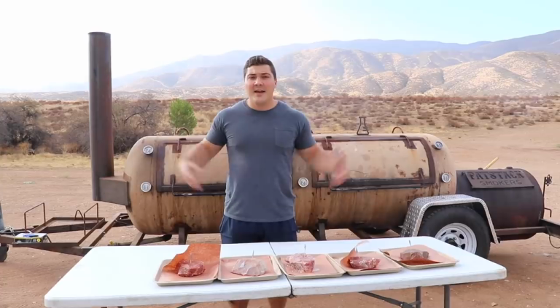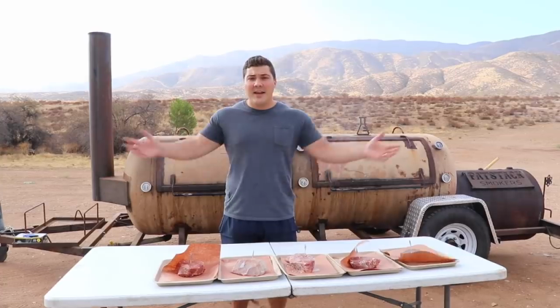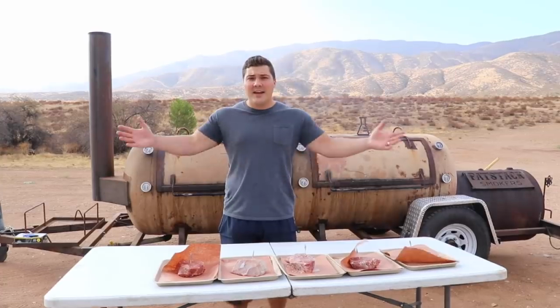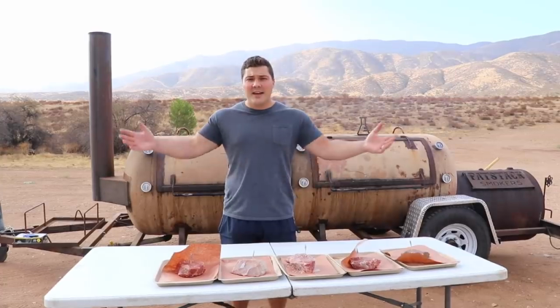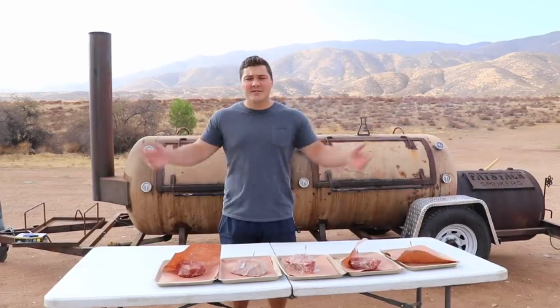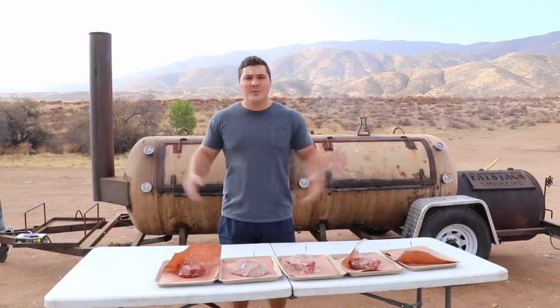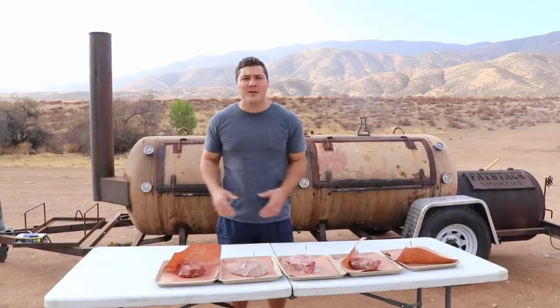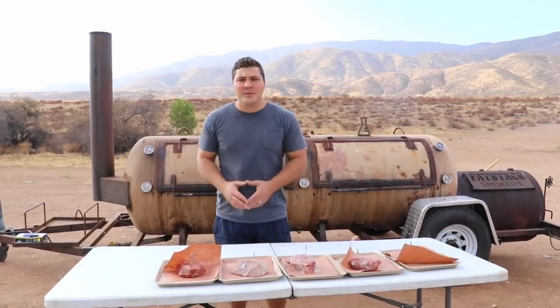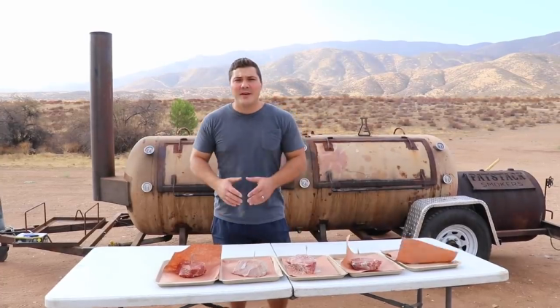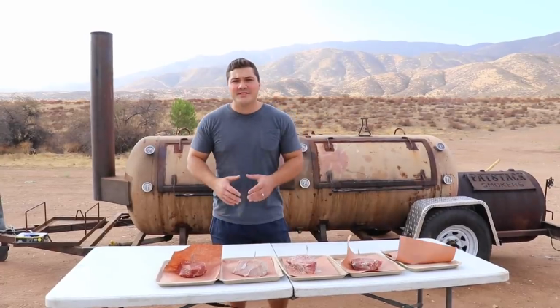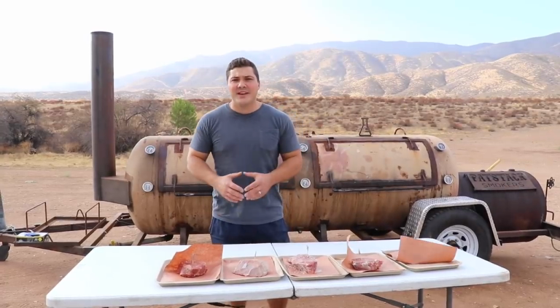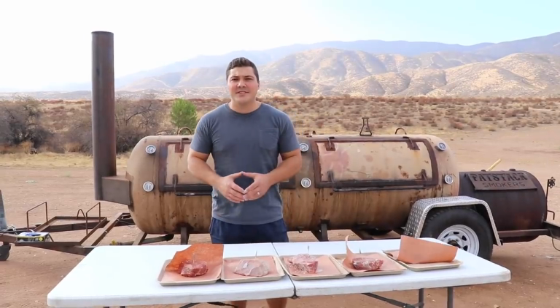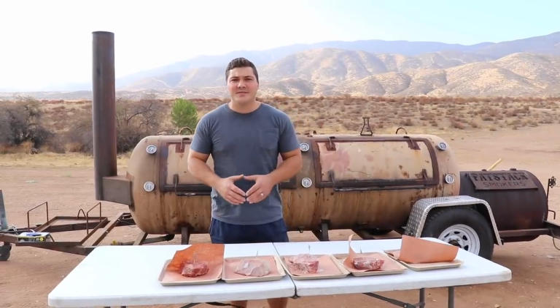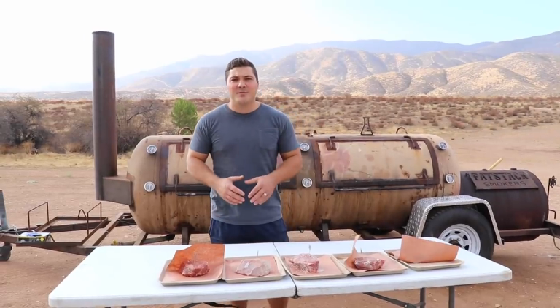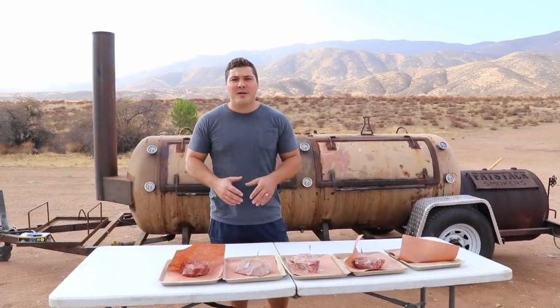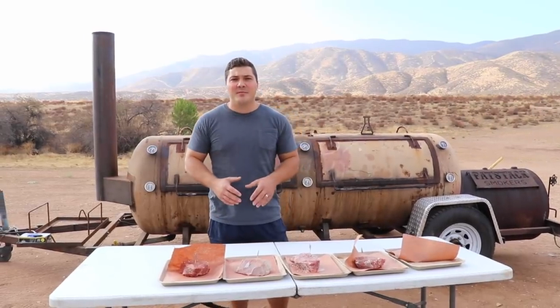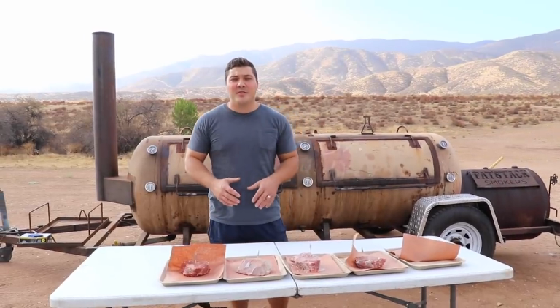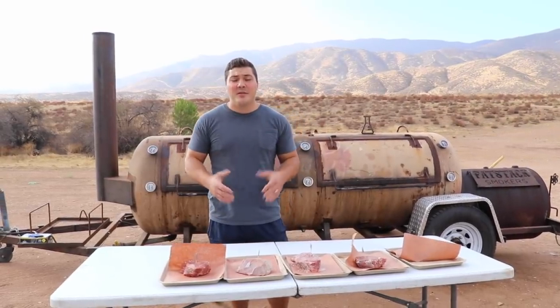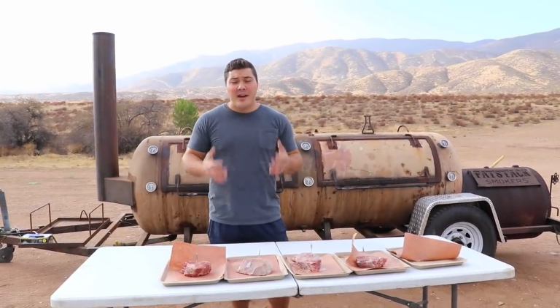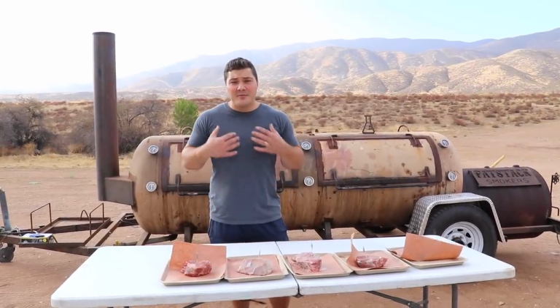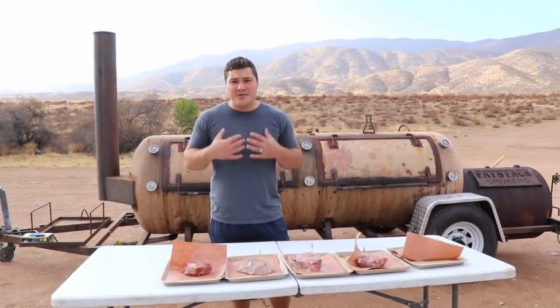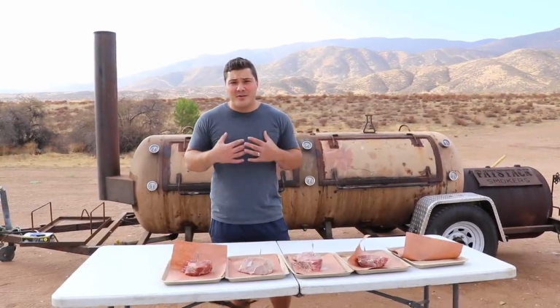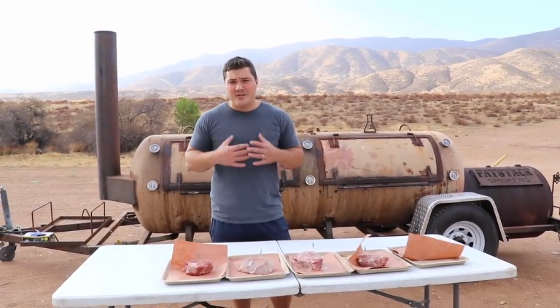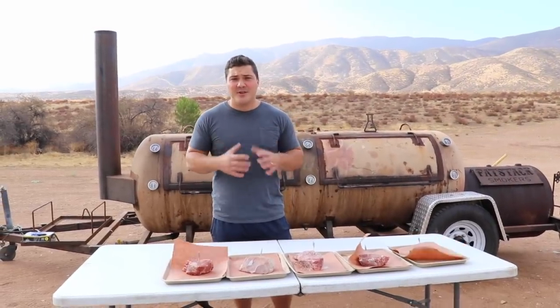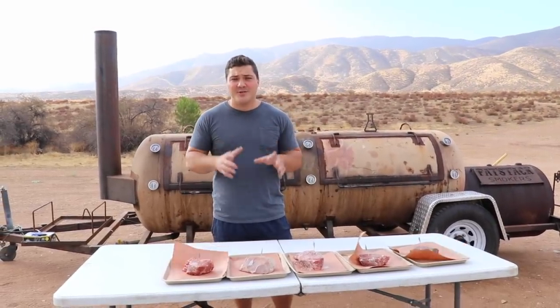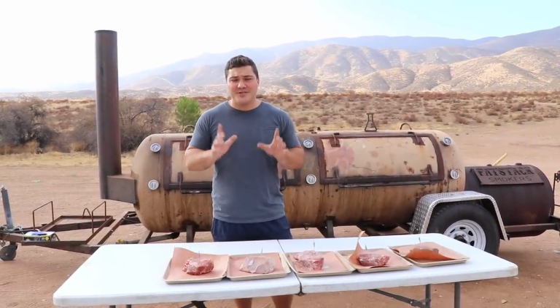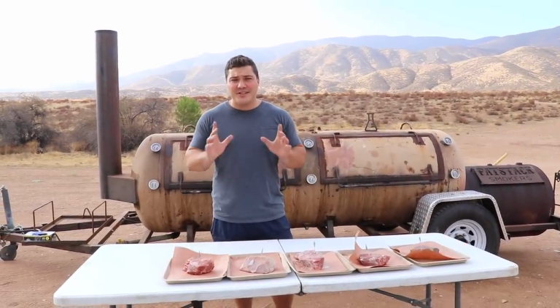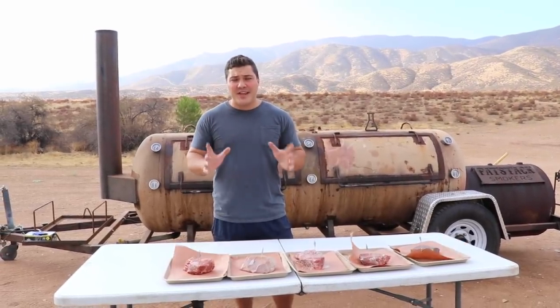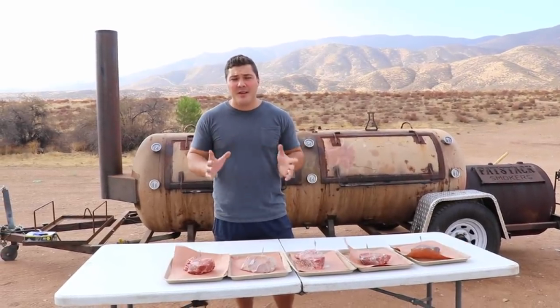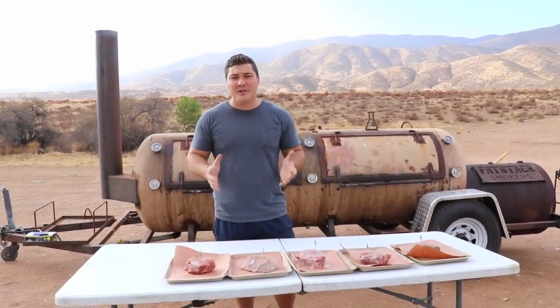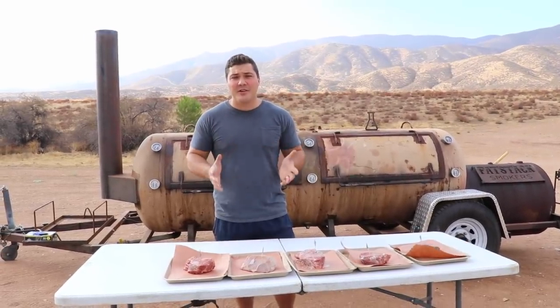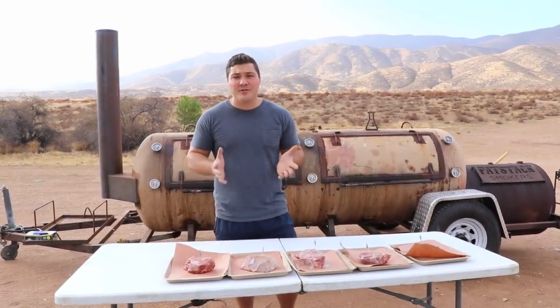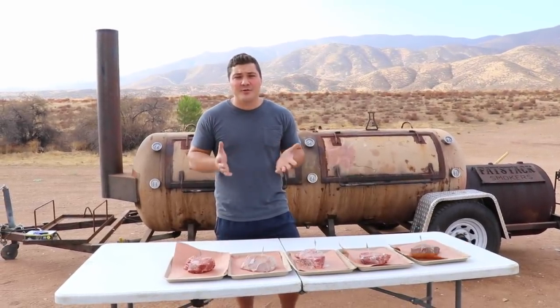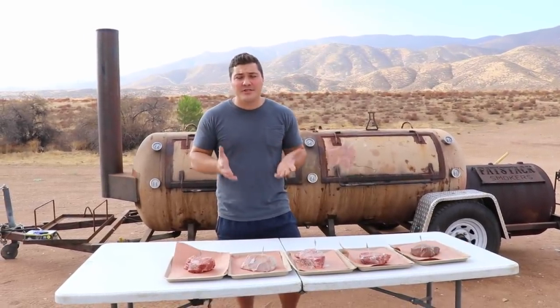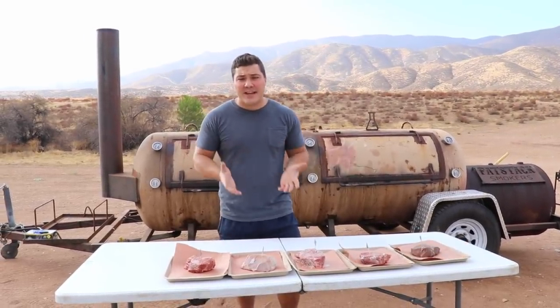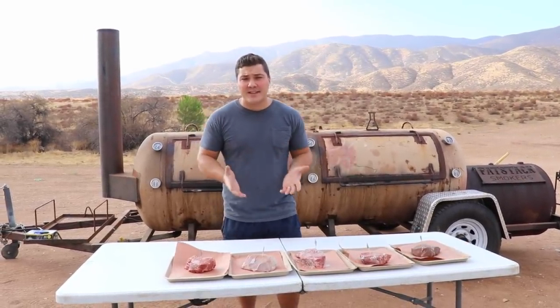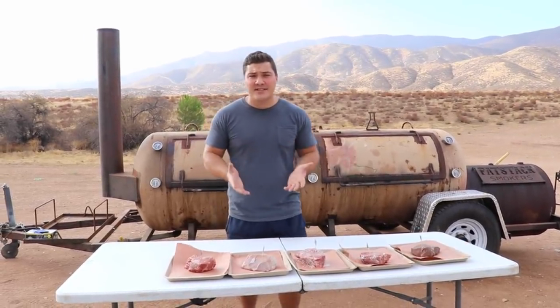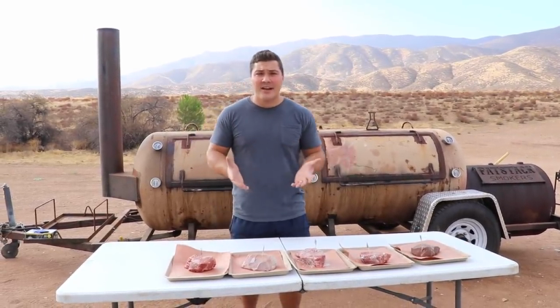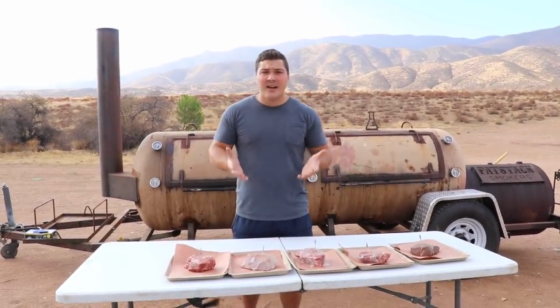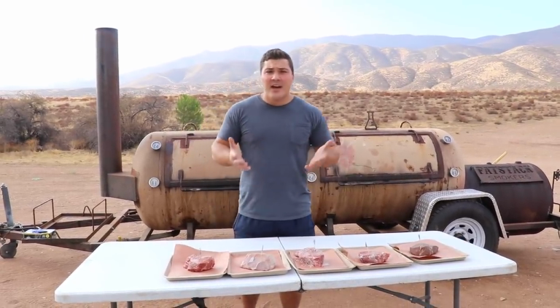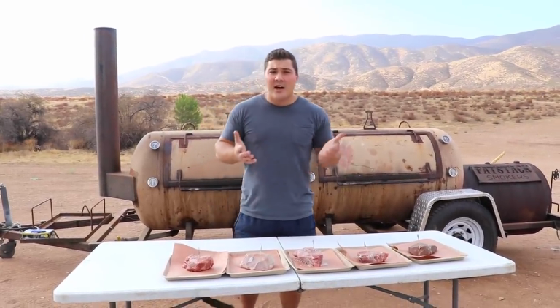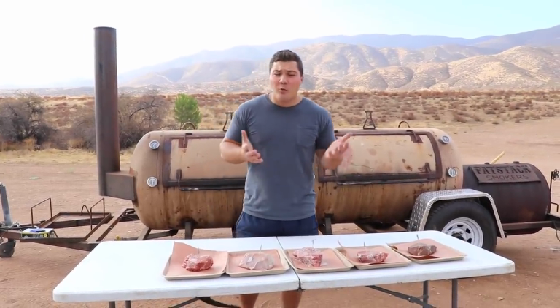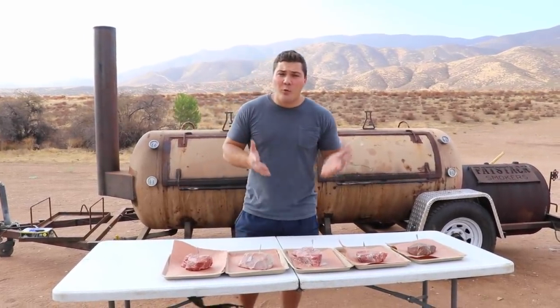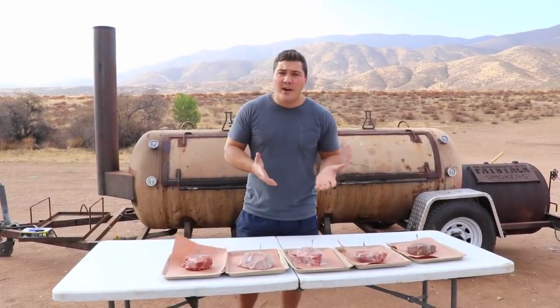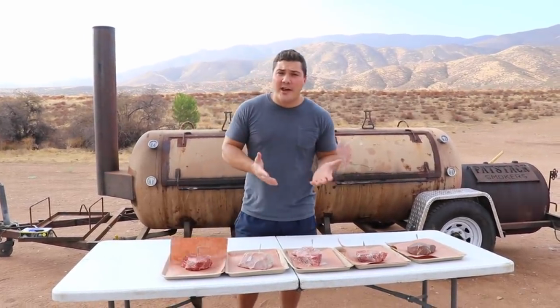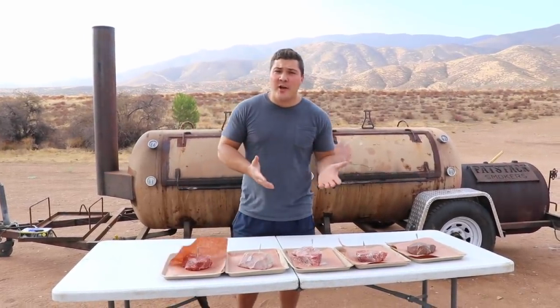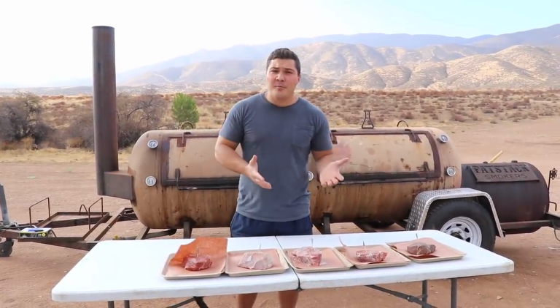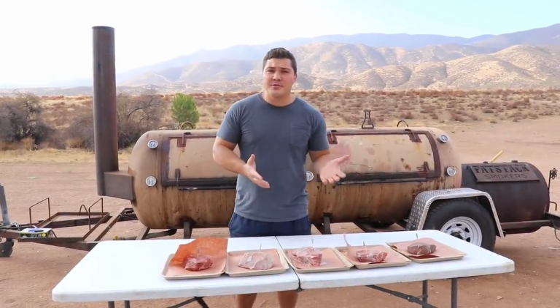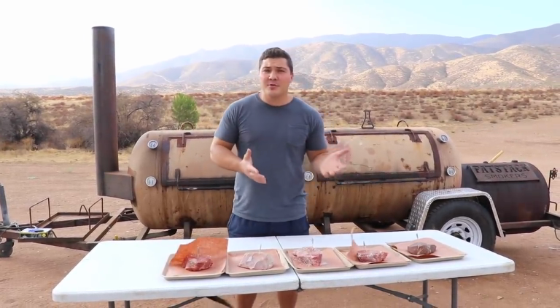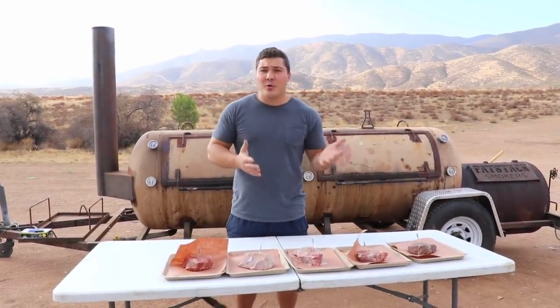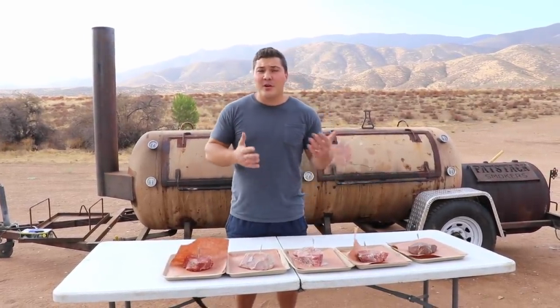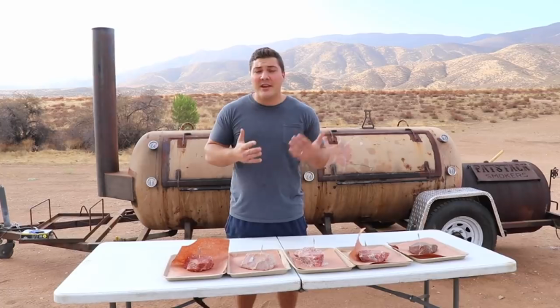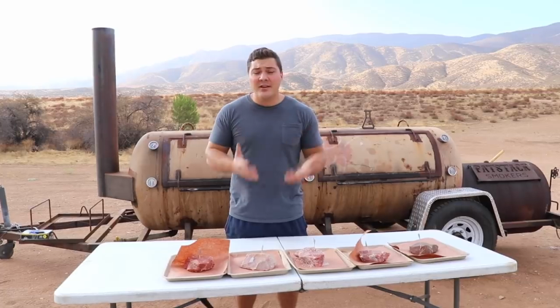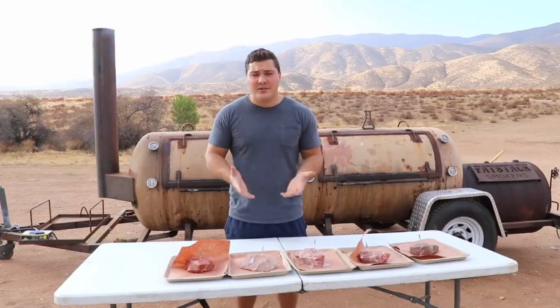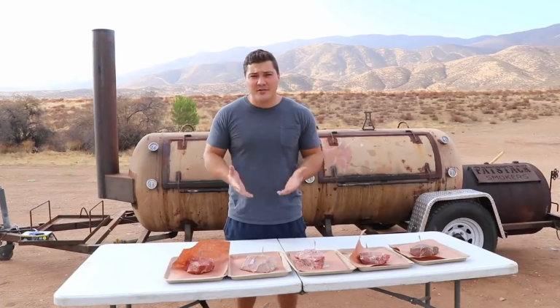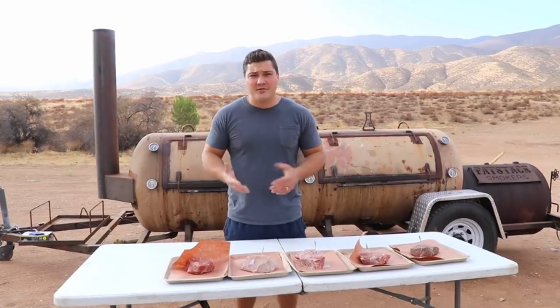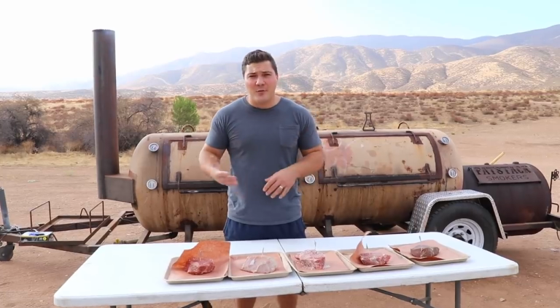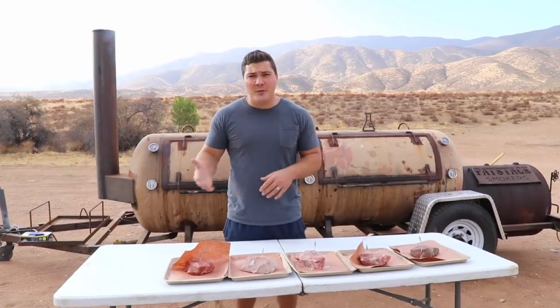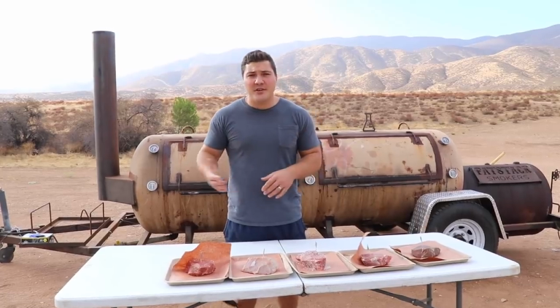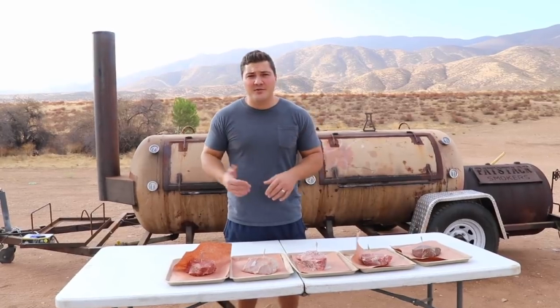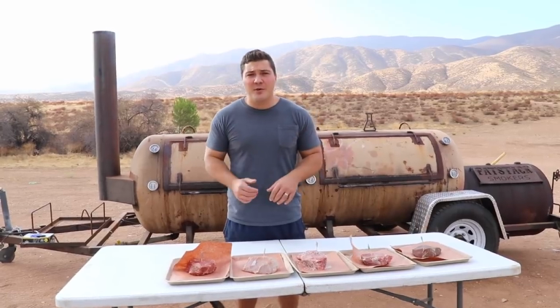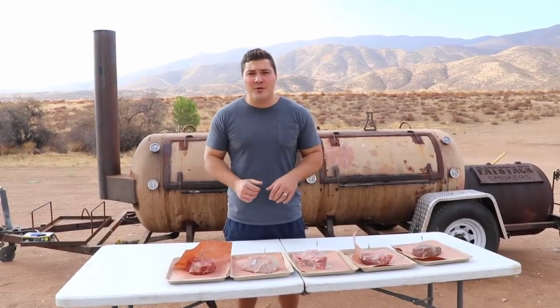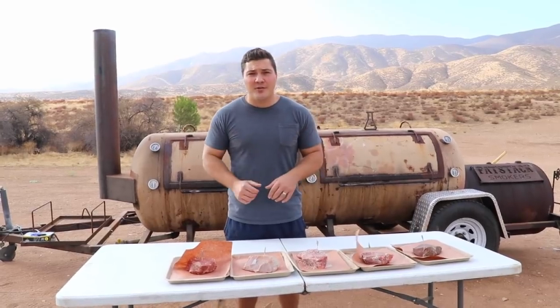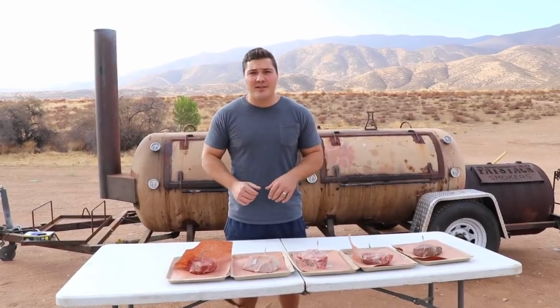Hey guys, welcome to Mad Scientist Barbecue. I'm Jeremy Yoder and today we're going to do a test on what helps or hinders forming a smoke ring.